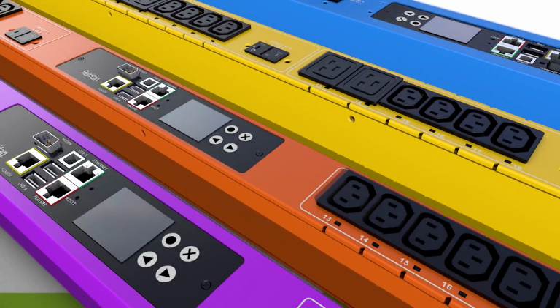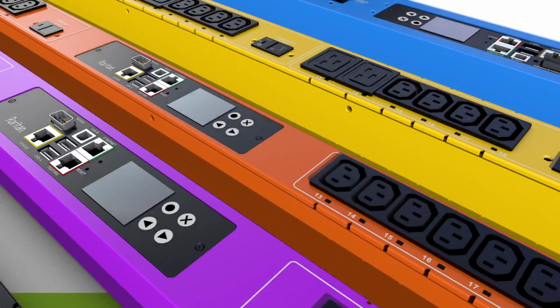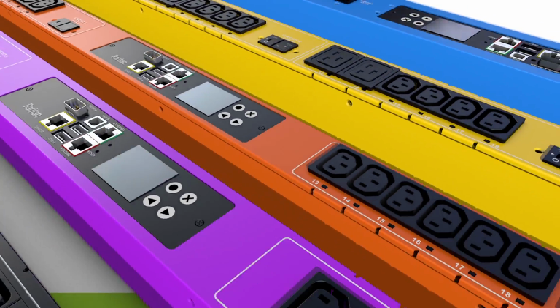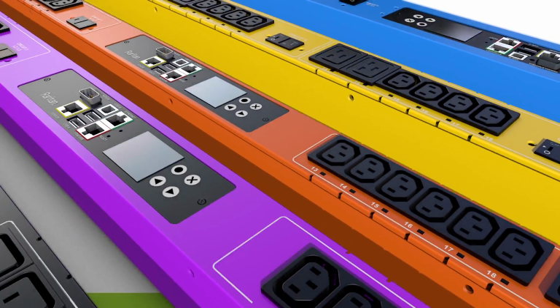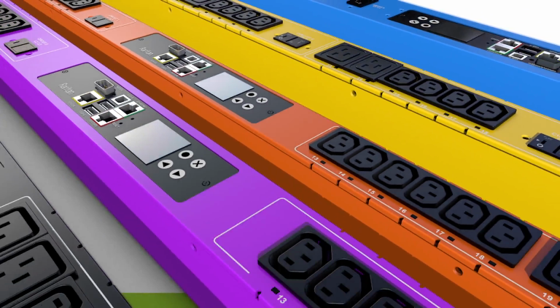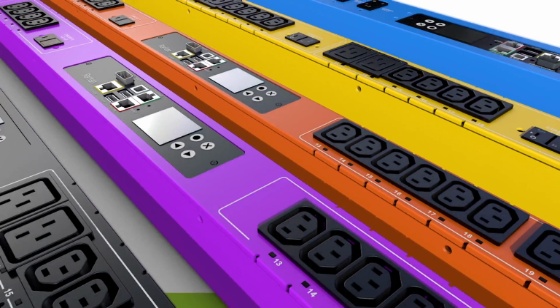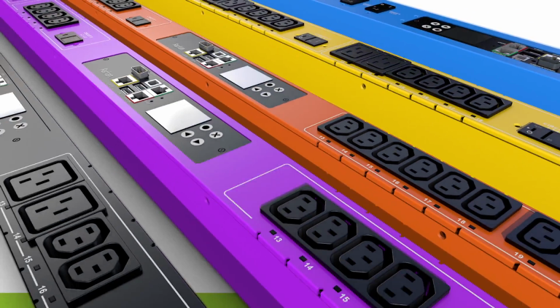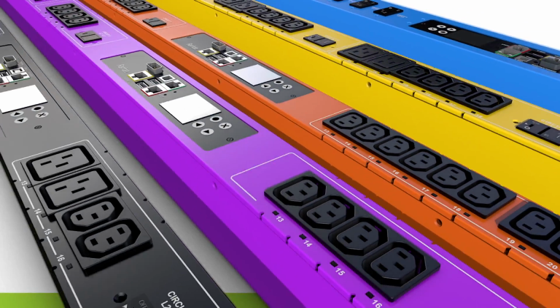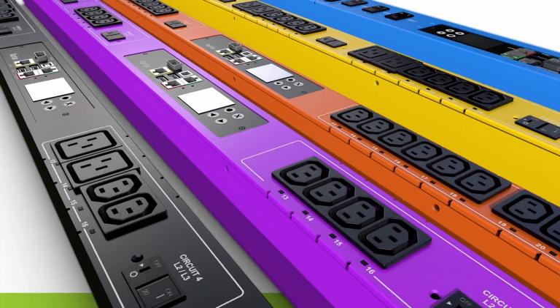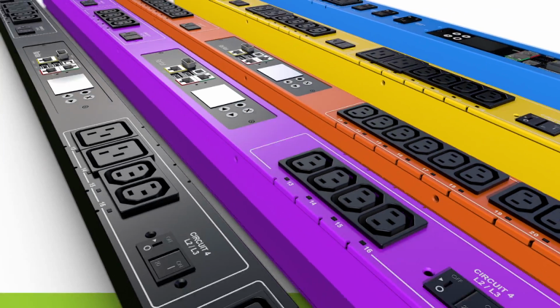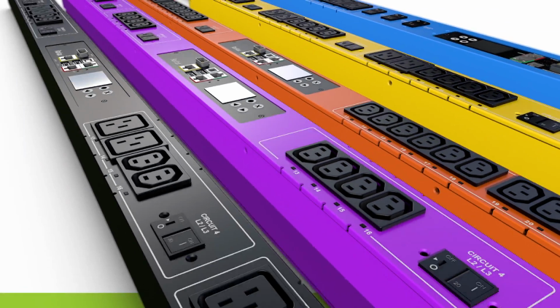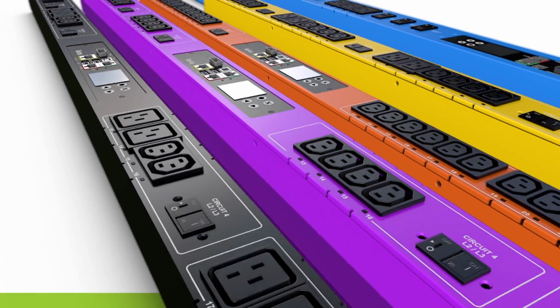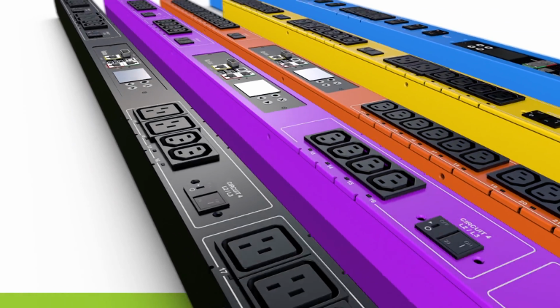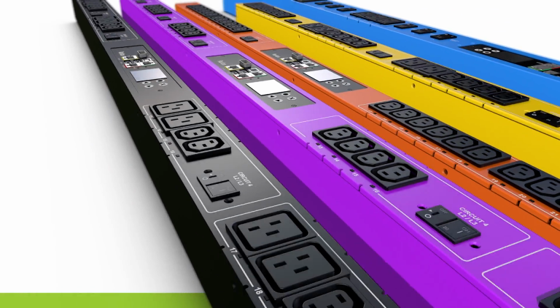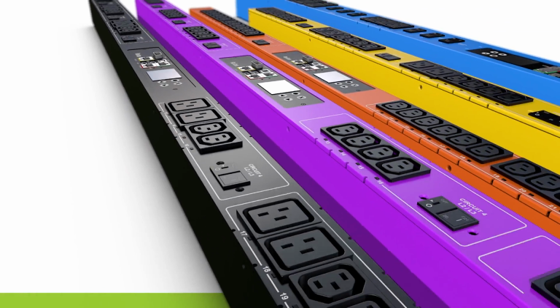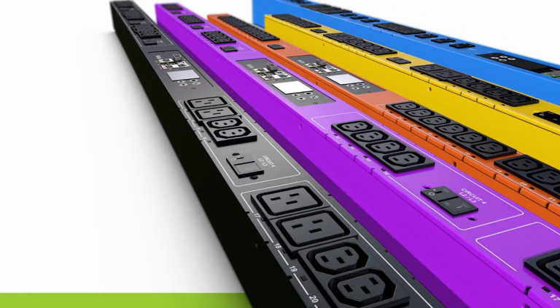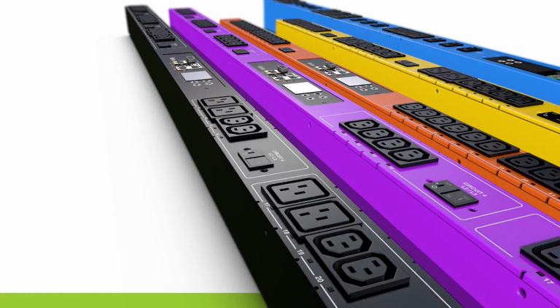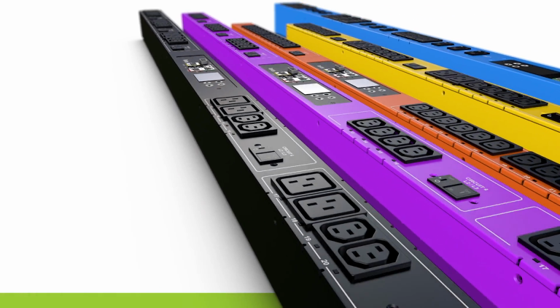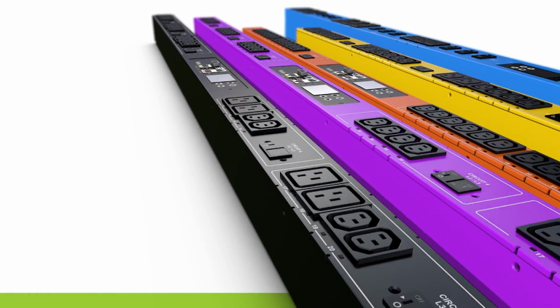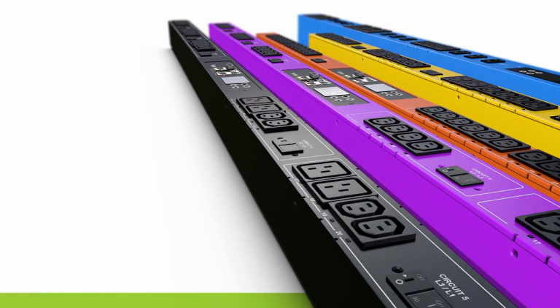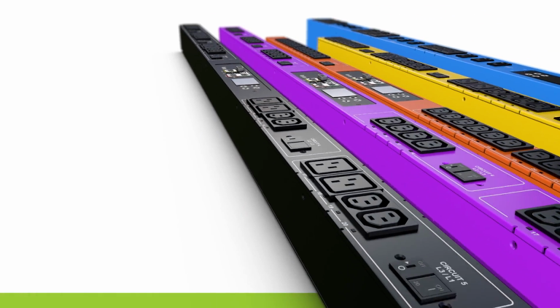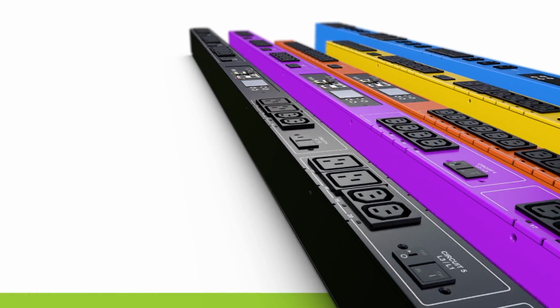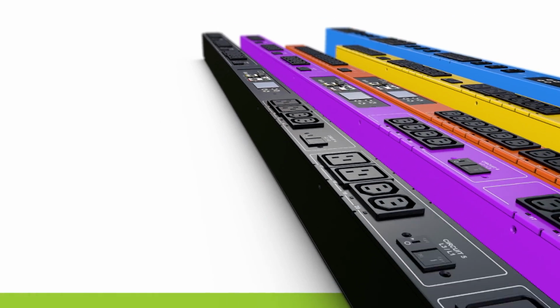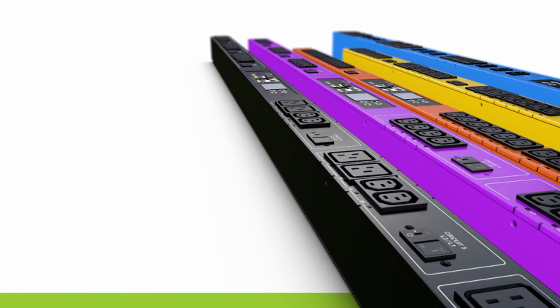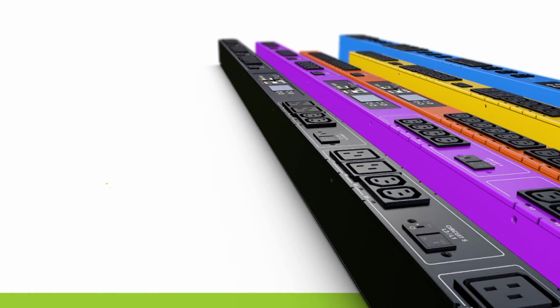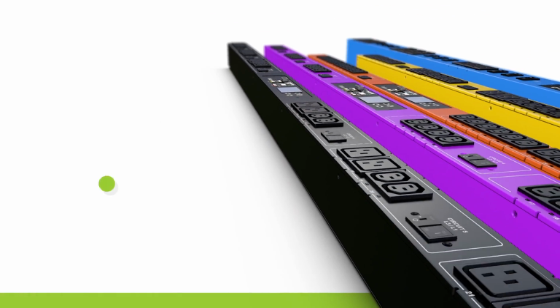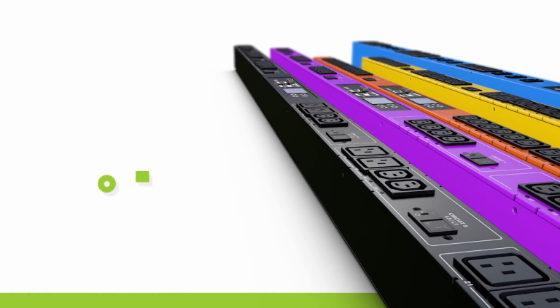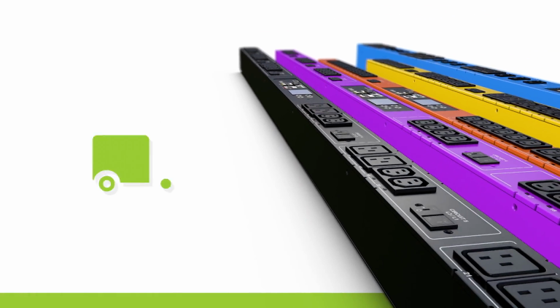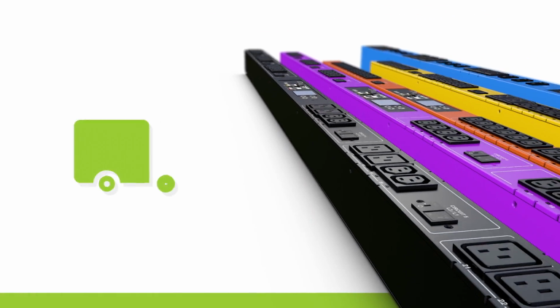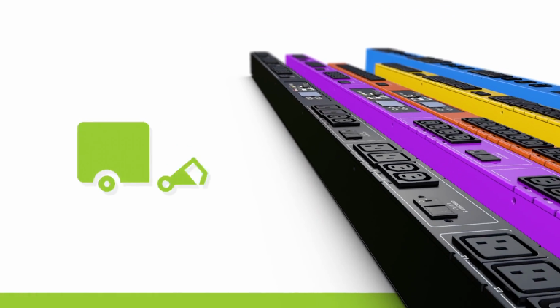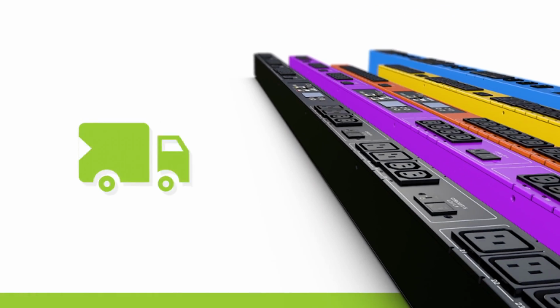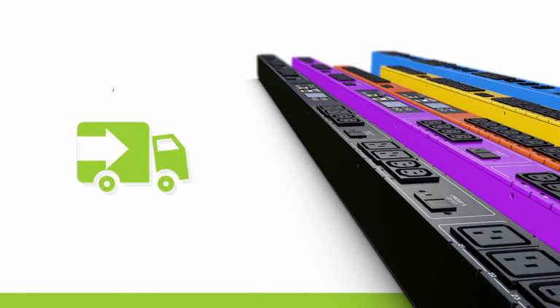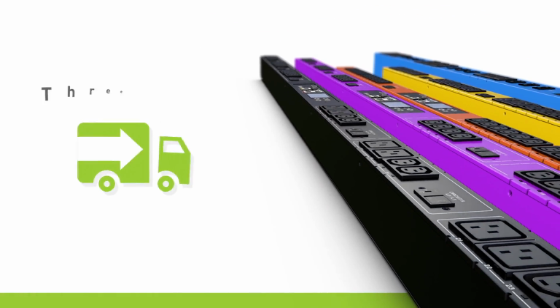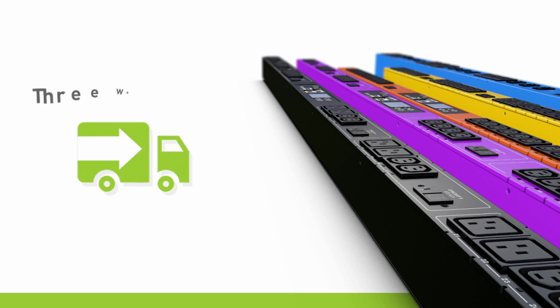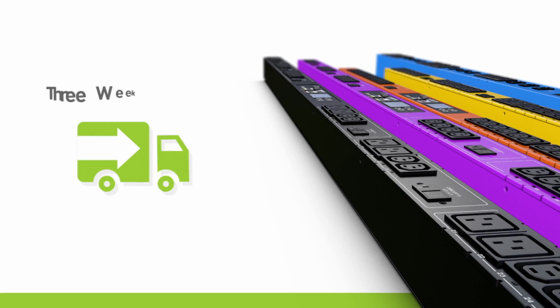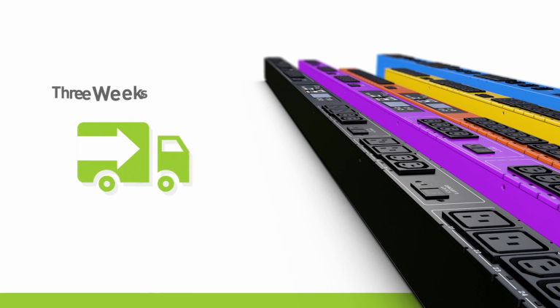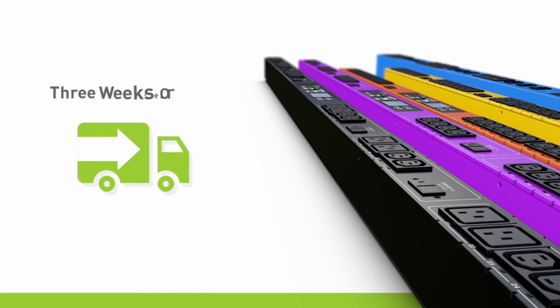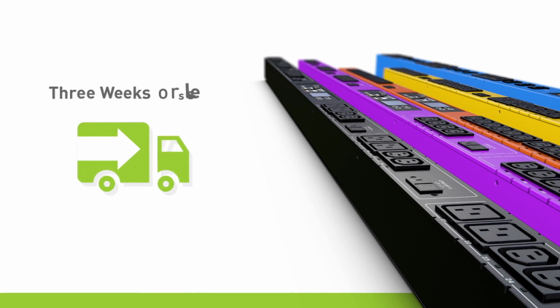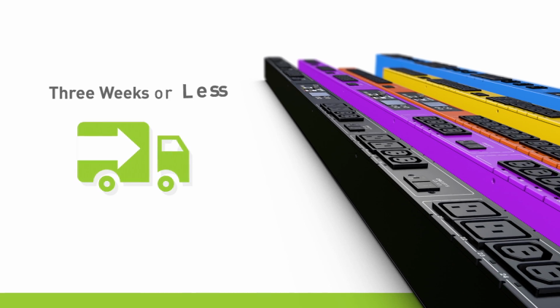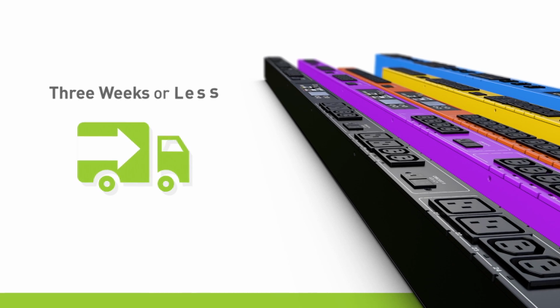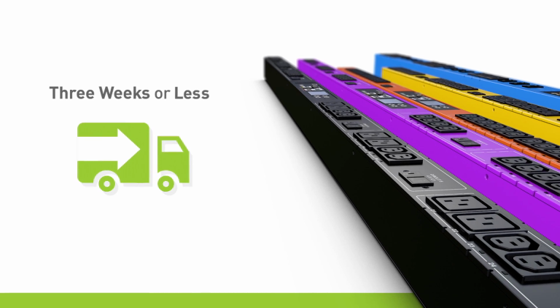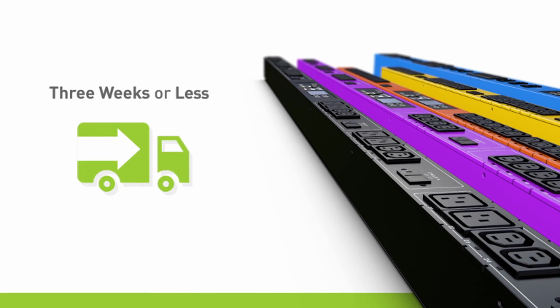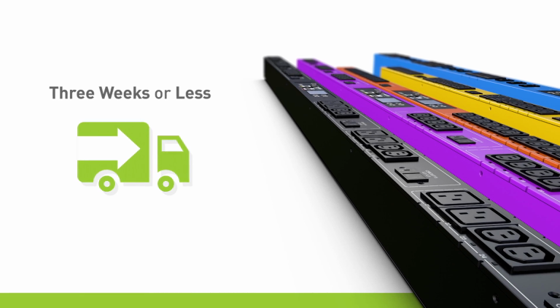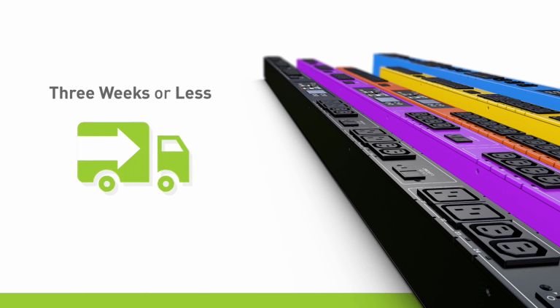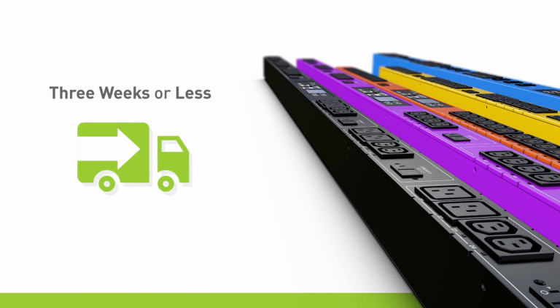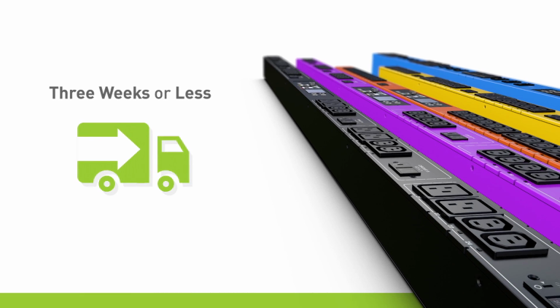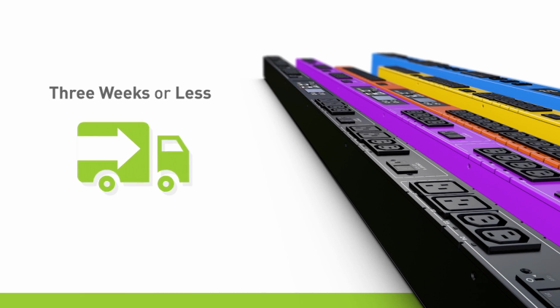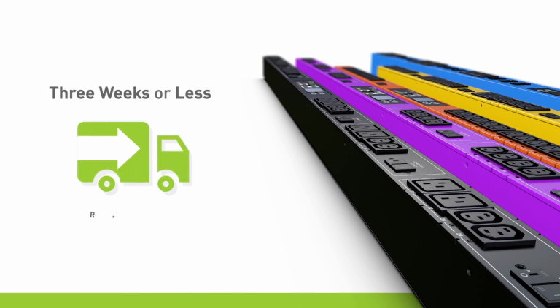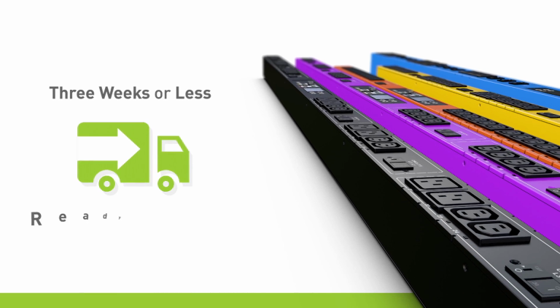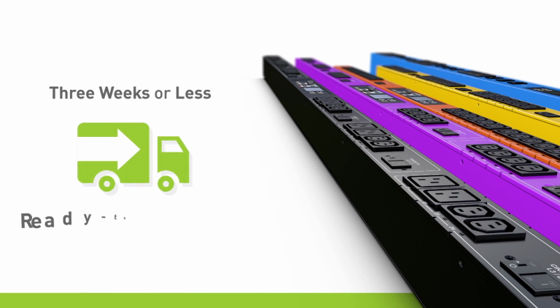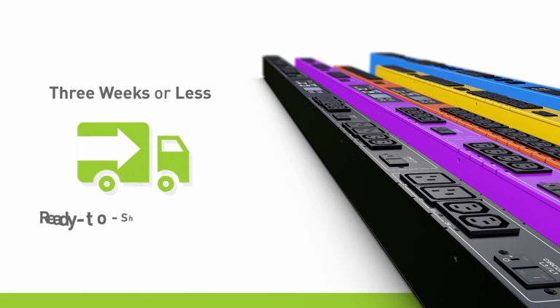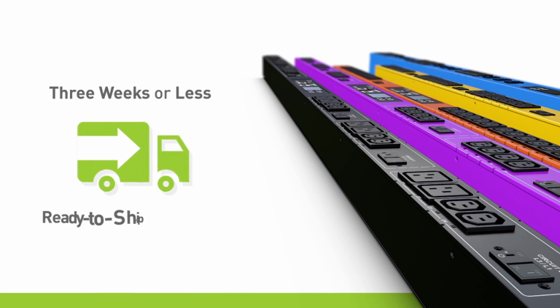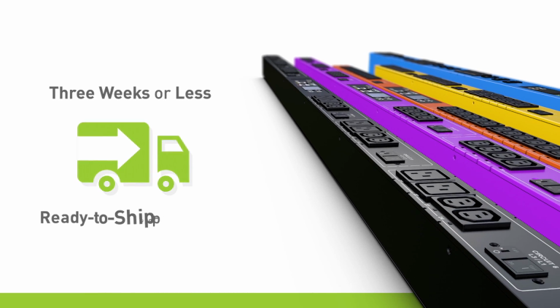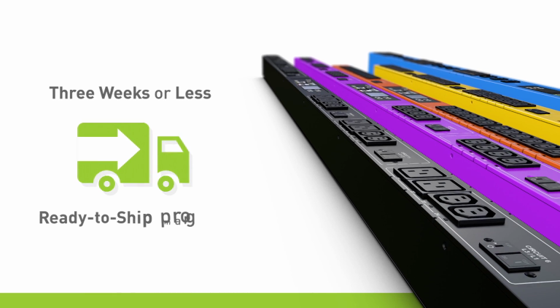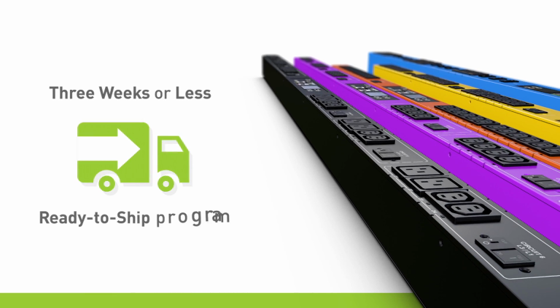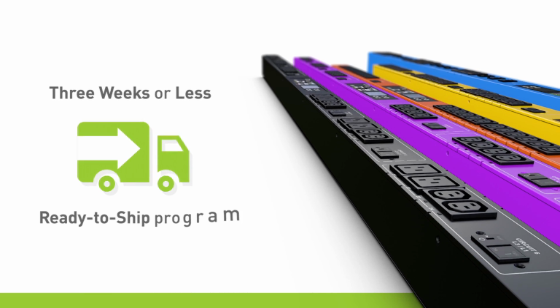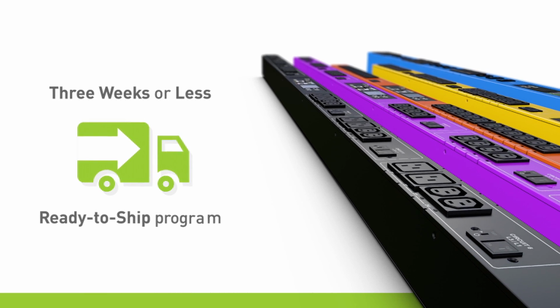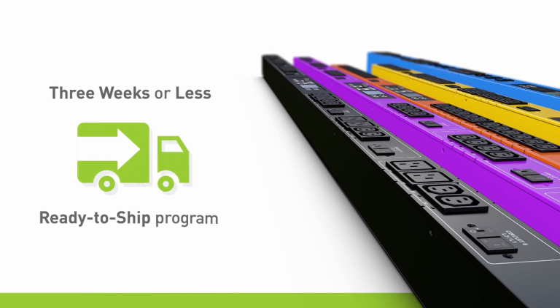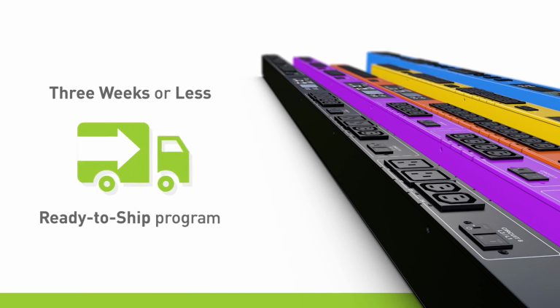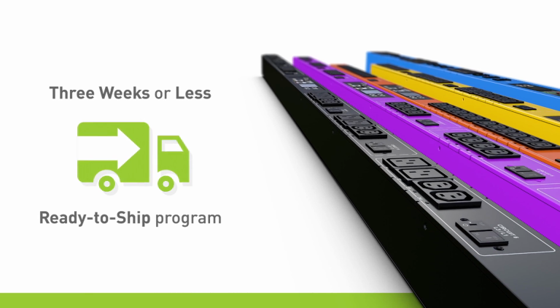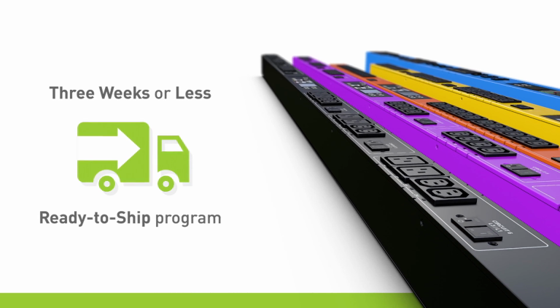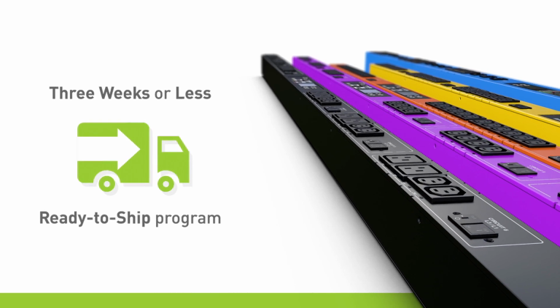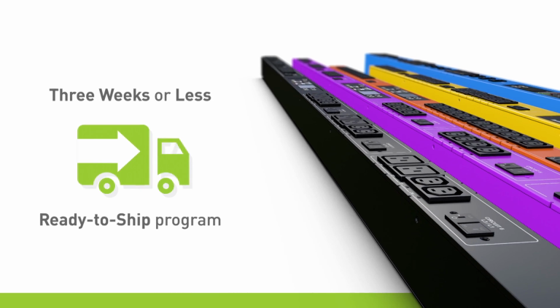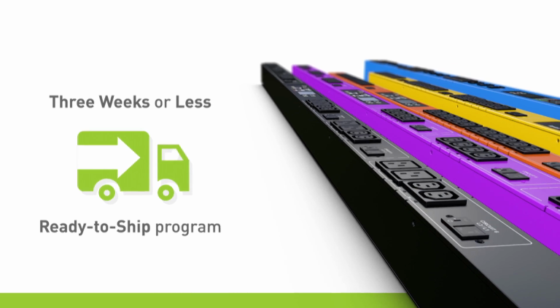We provide hundreds of off-the-shelf models, can engineer to order, or can deliver select SKUs in three weeks or less with our ready-to-ship program.